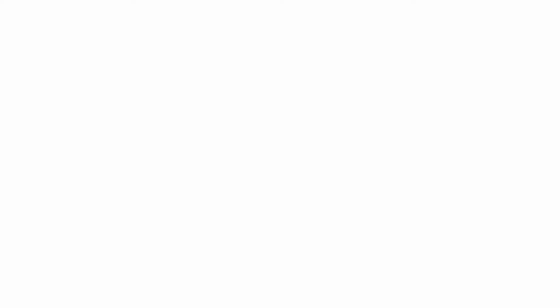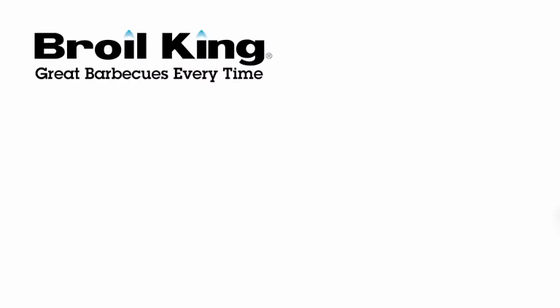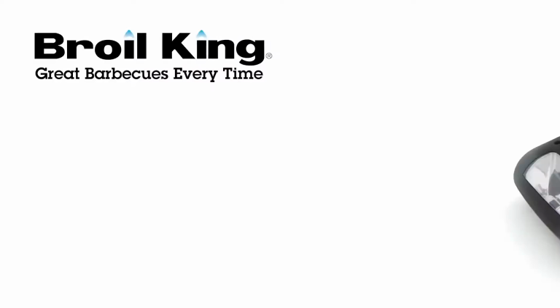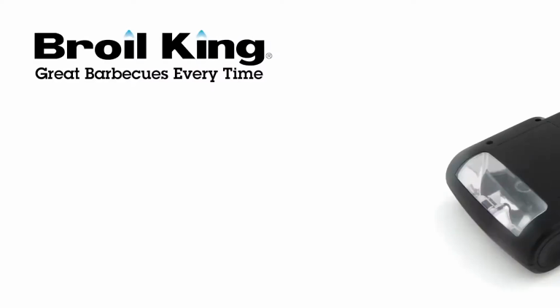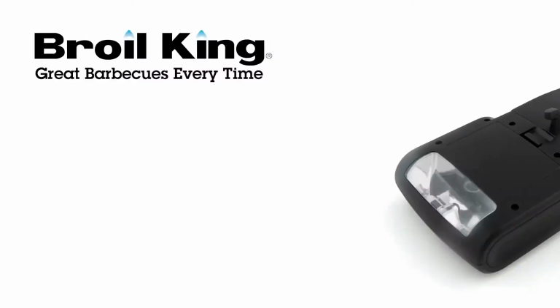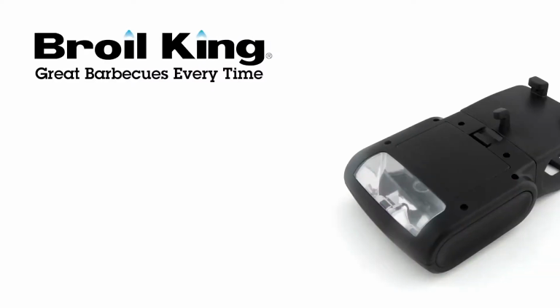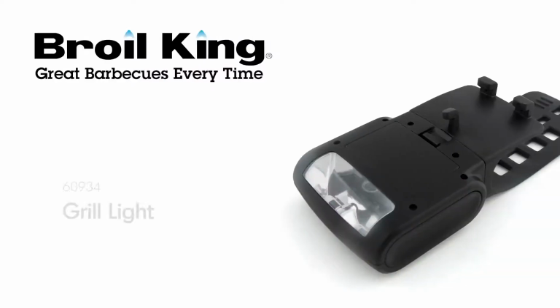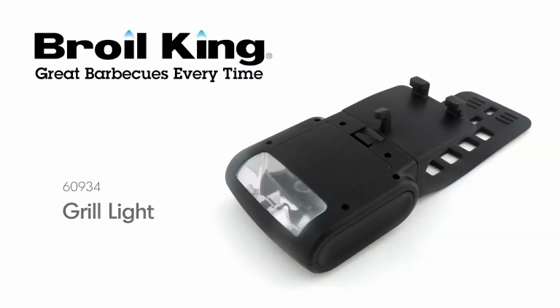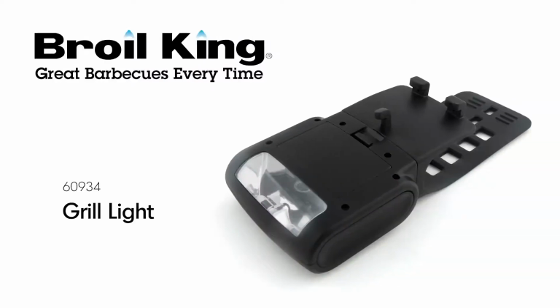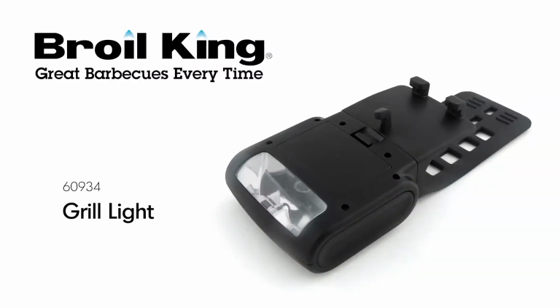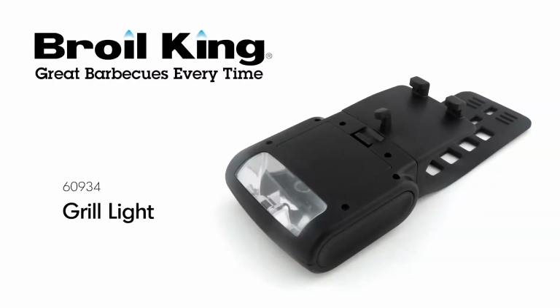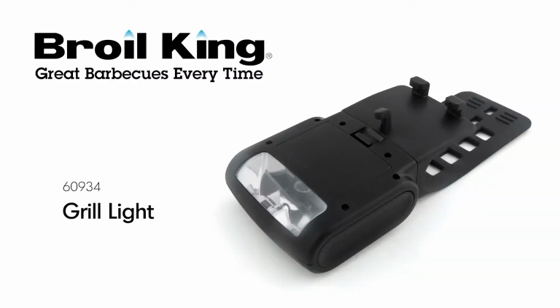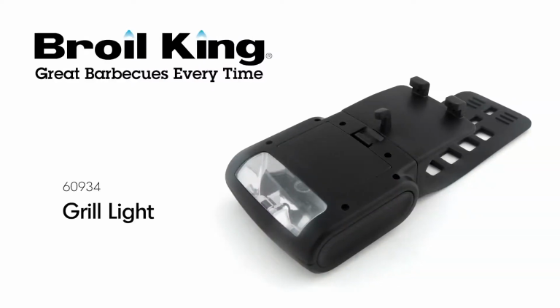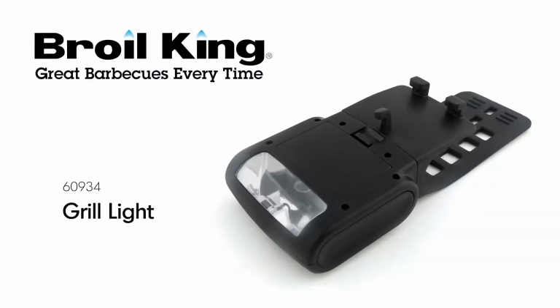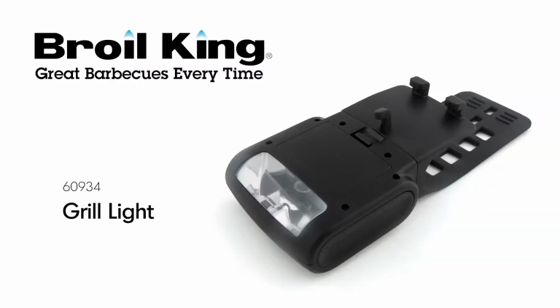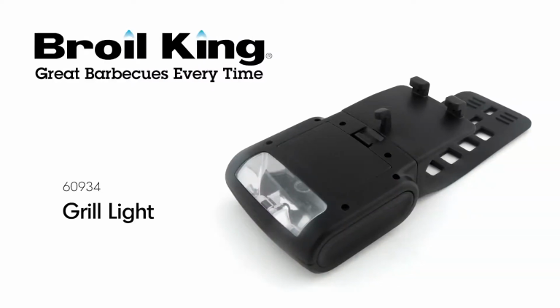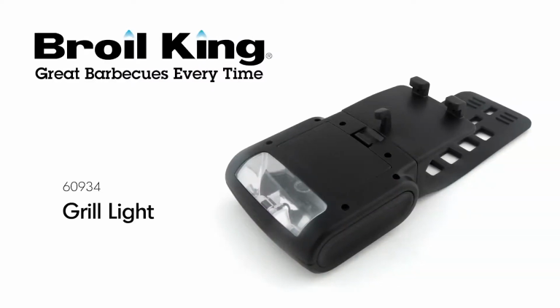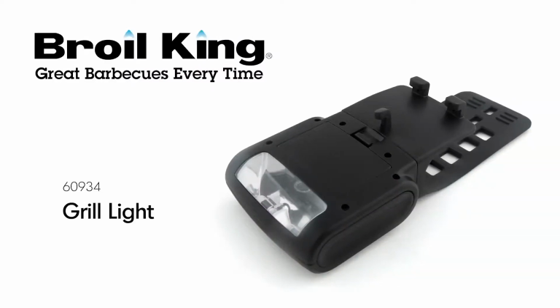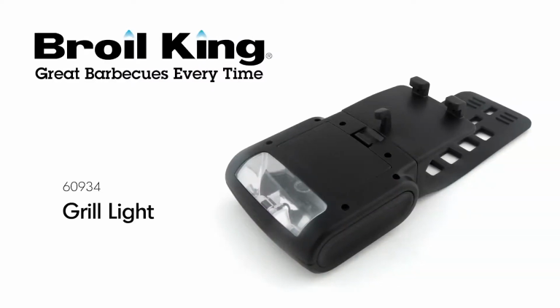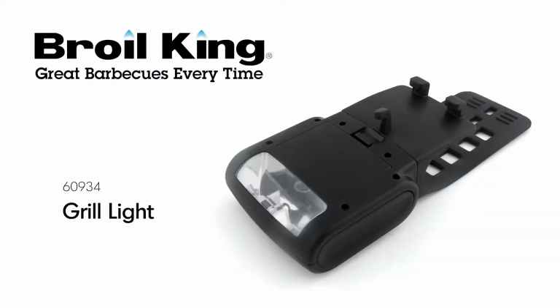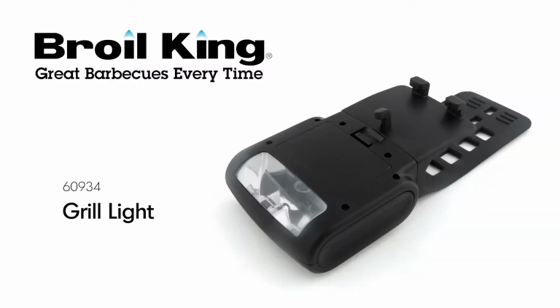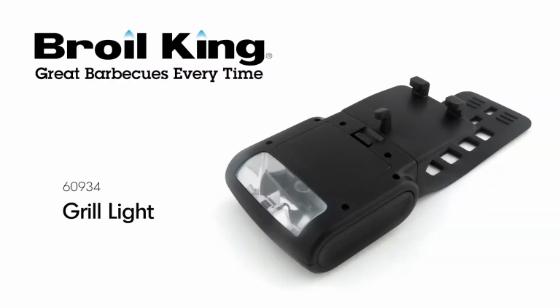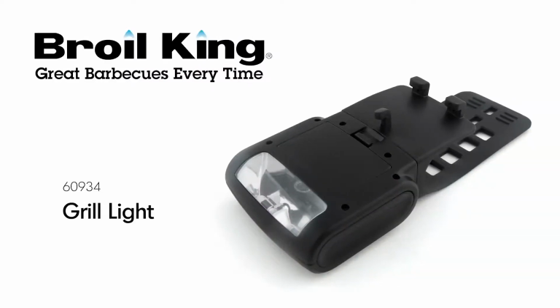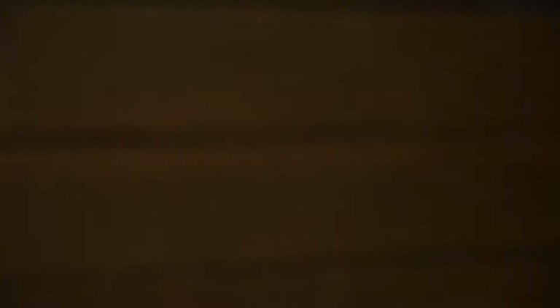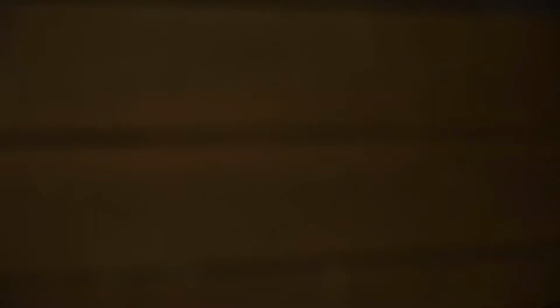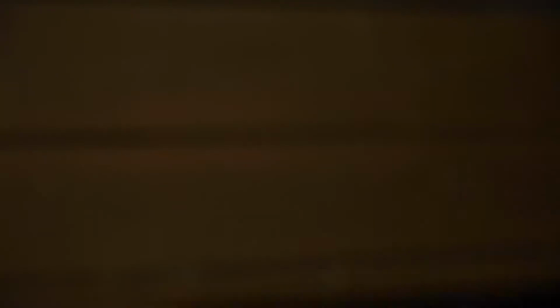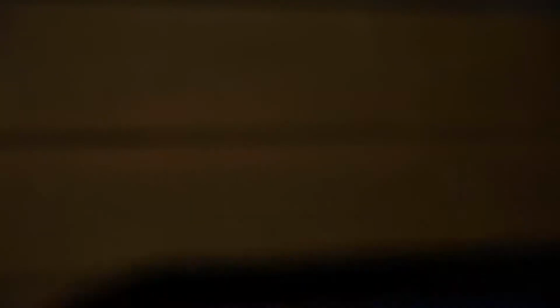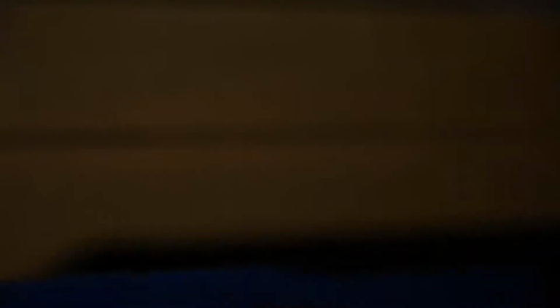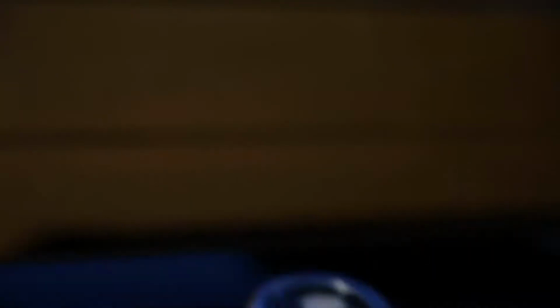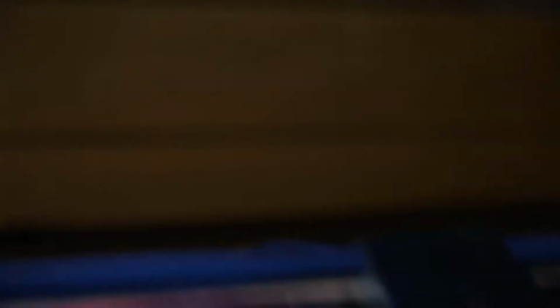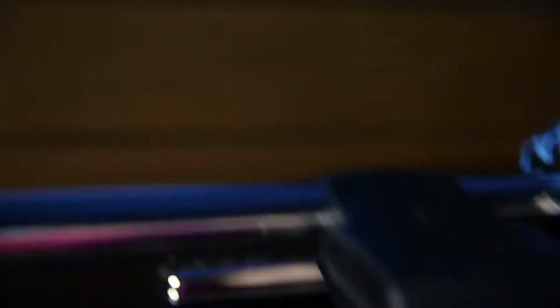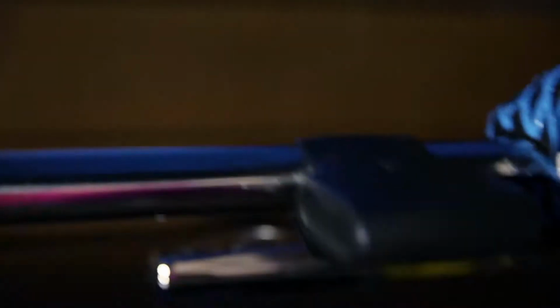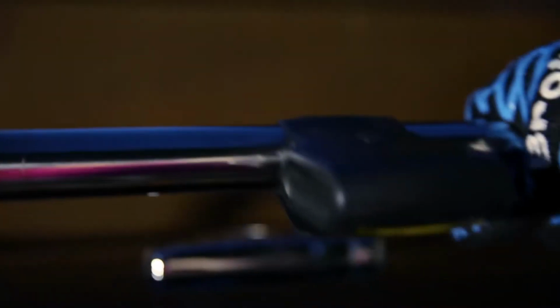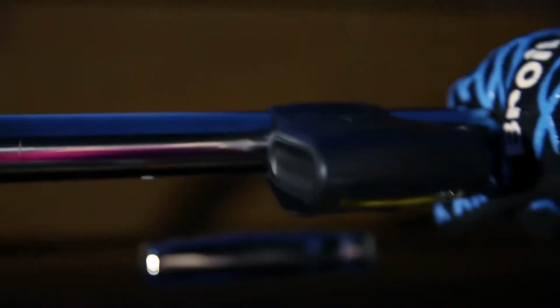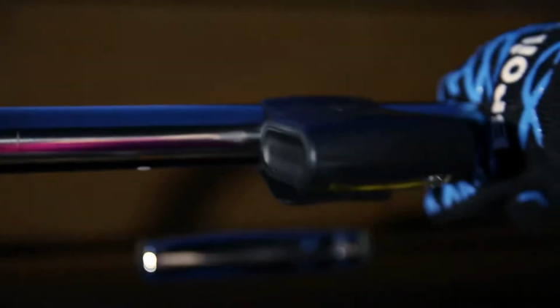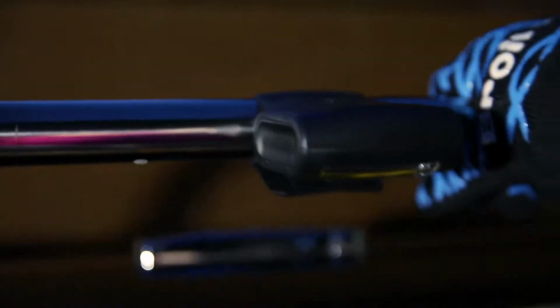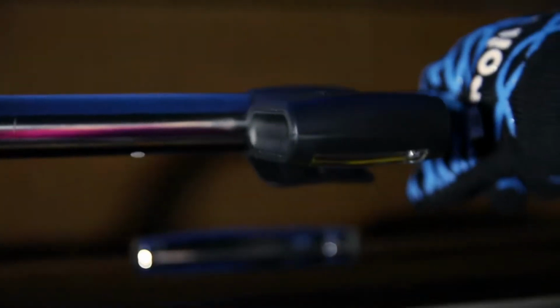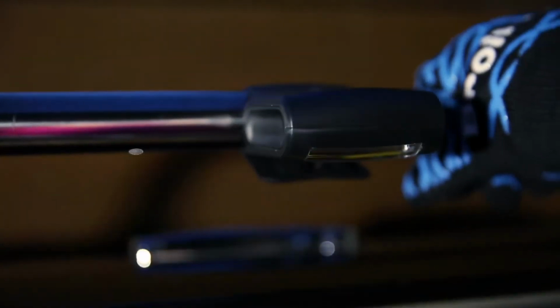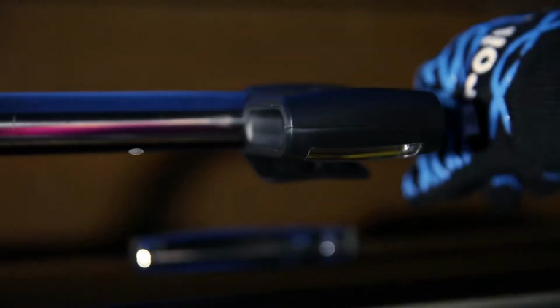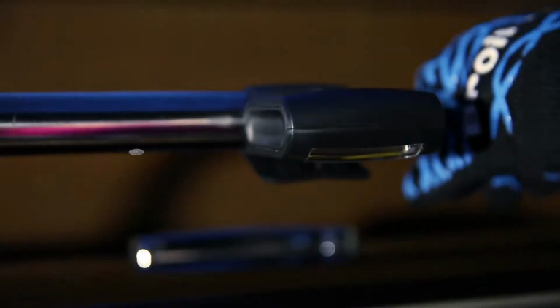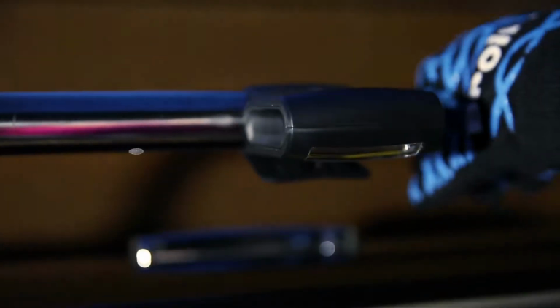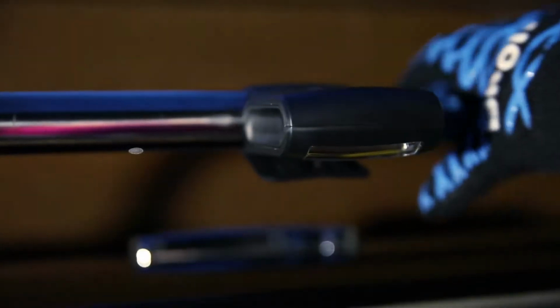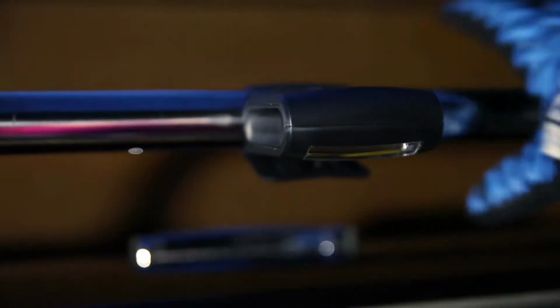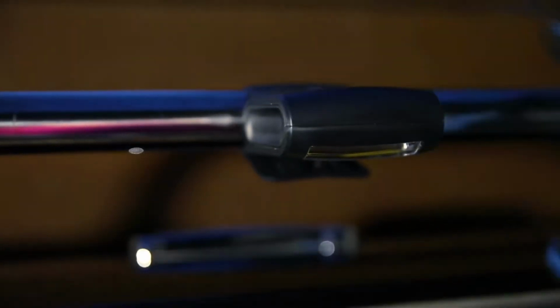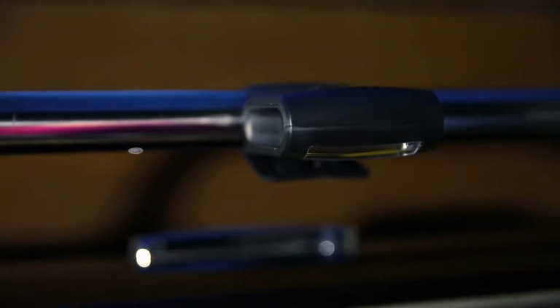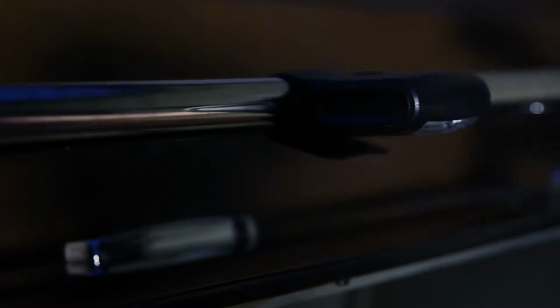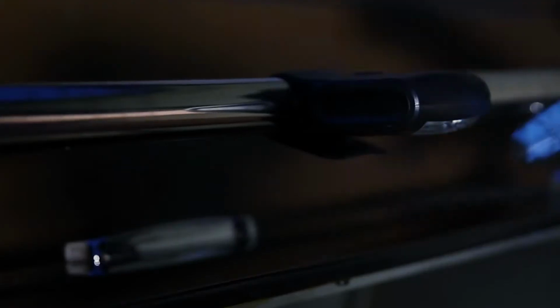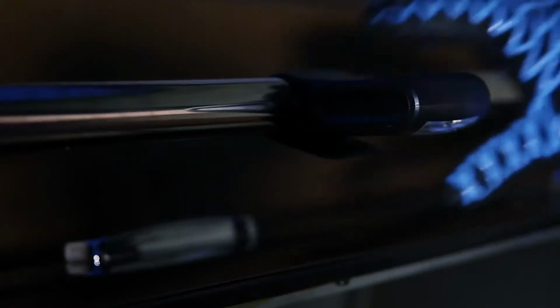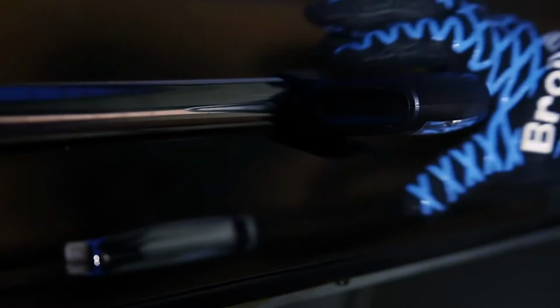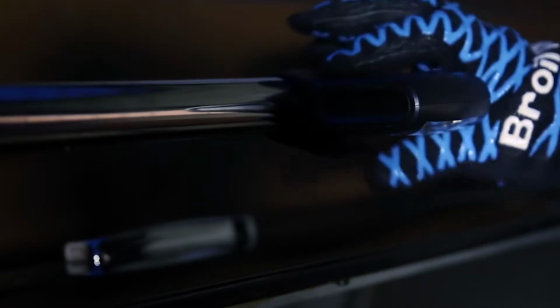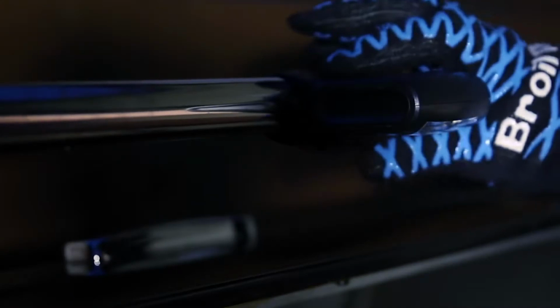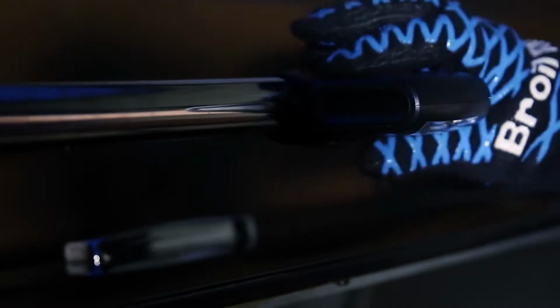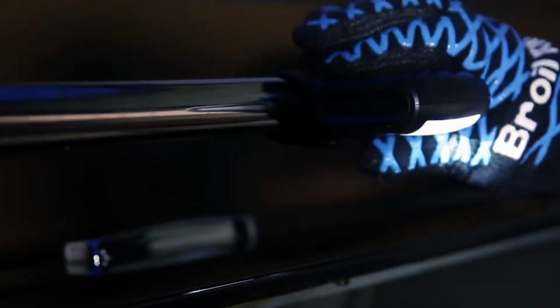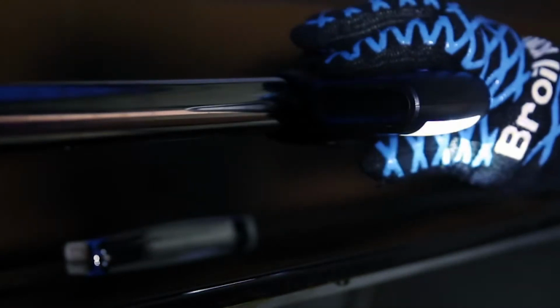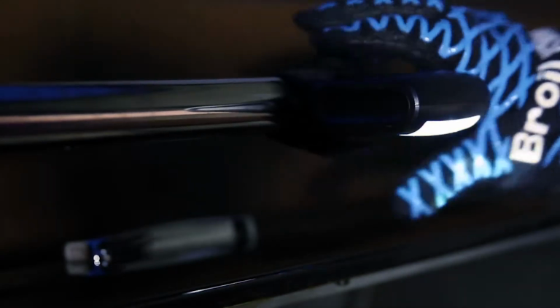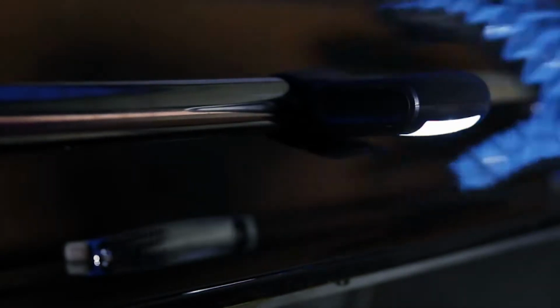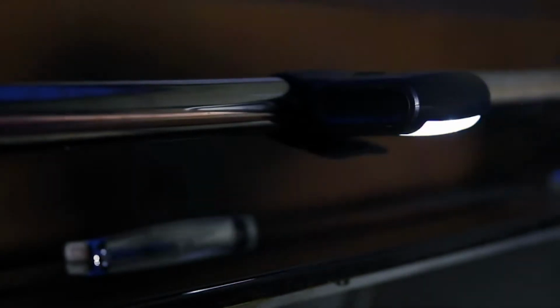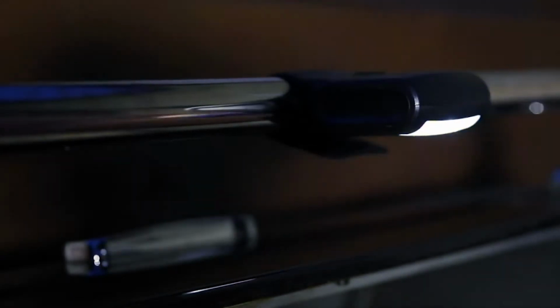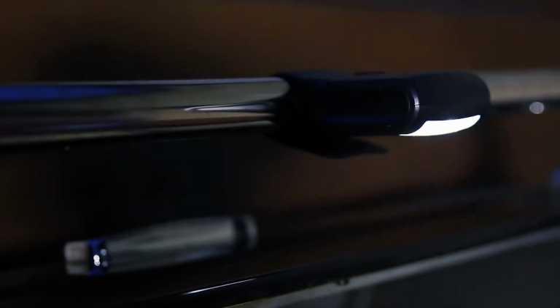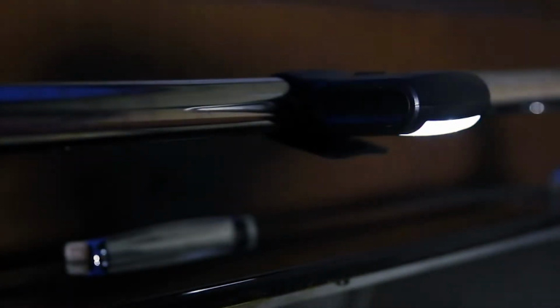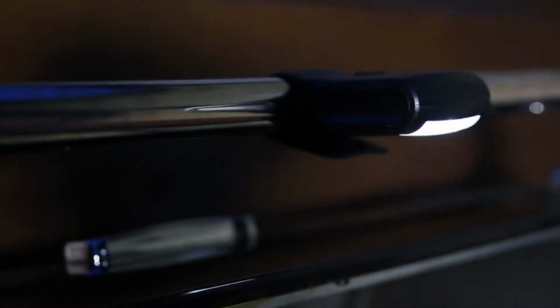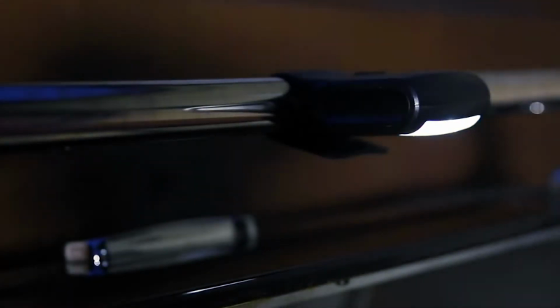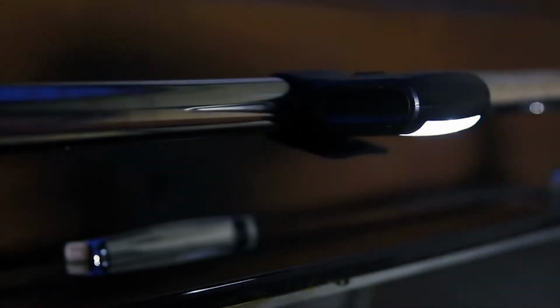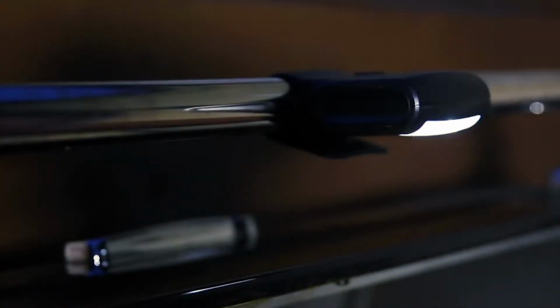The Brollking Handle Mount Grill Light. Grilling at night just got a whole lot brighter with the Brollking Handle Mount Grill Light.